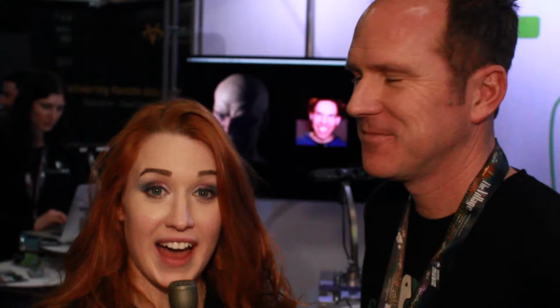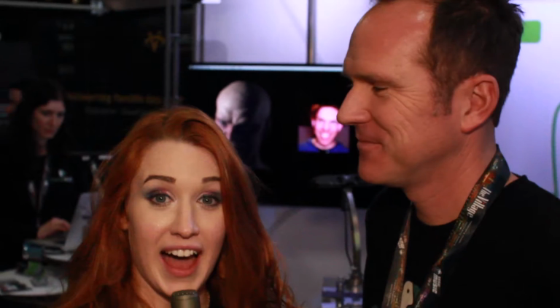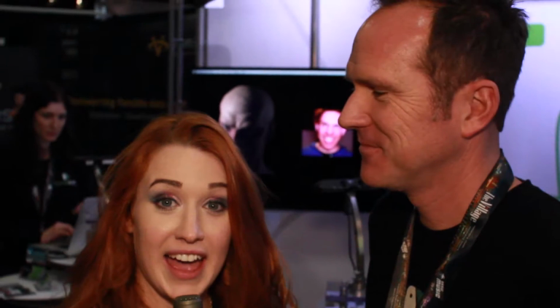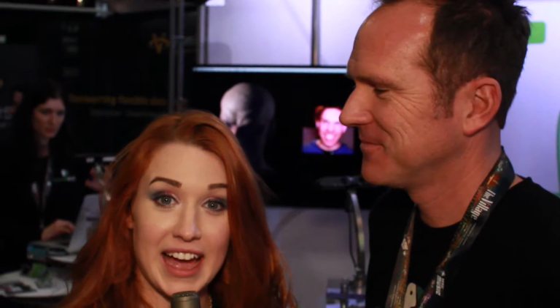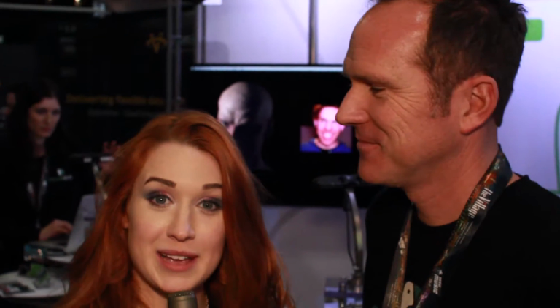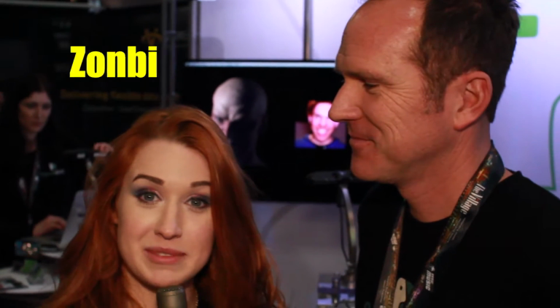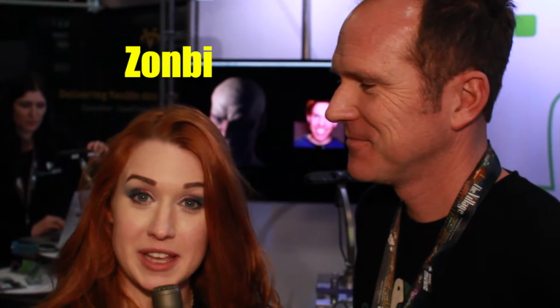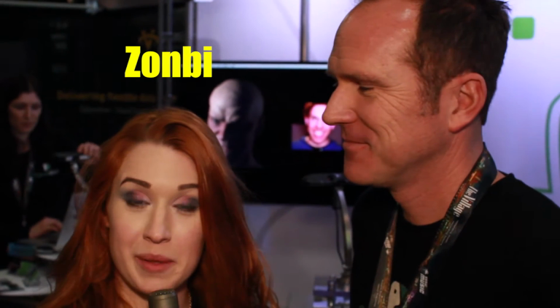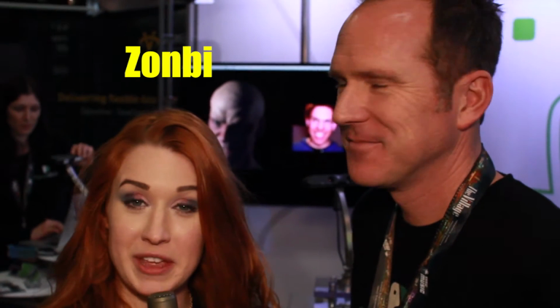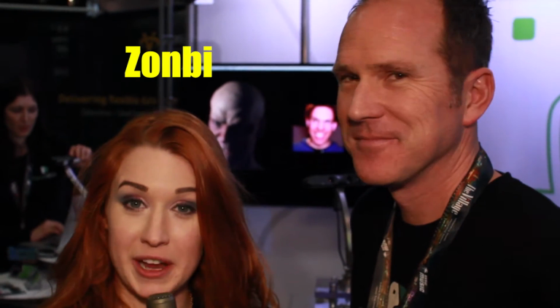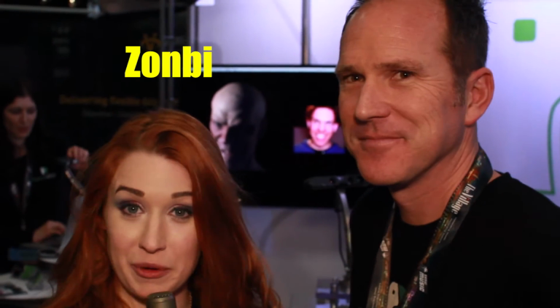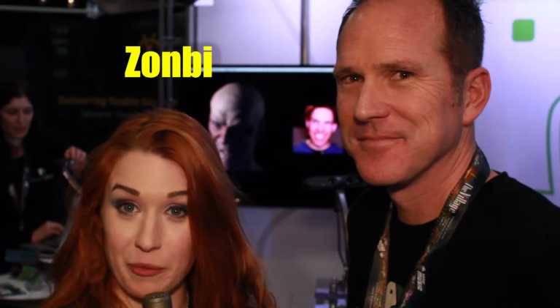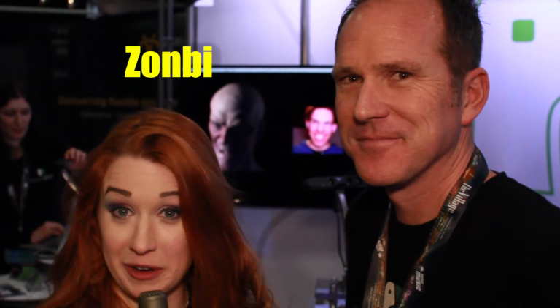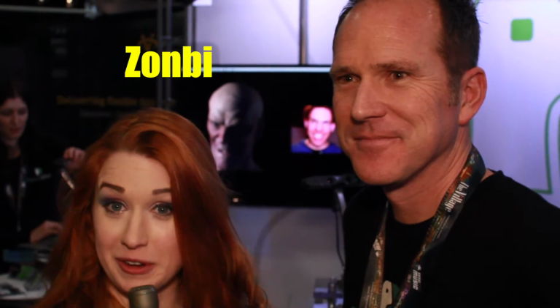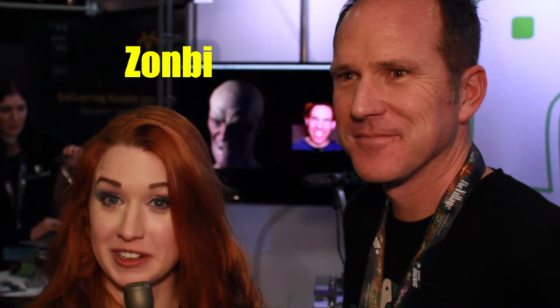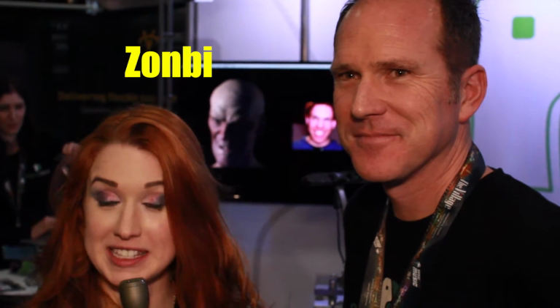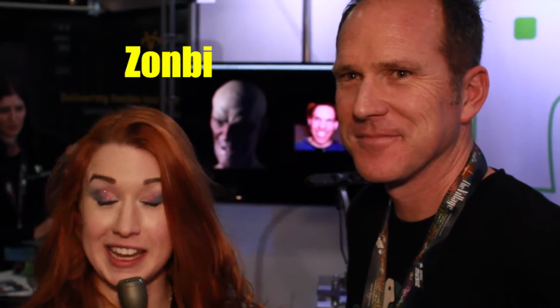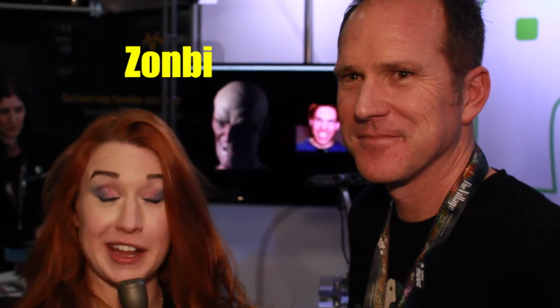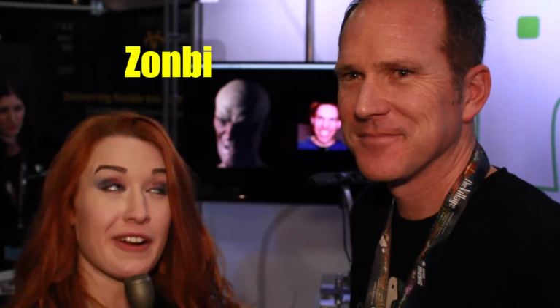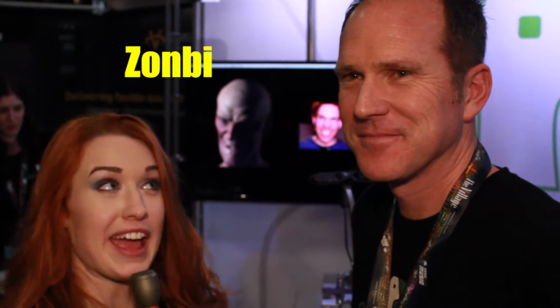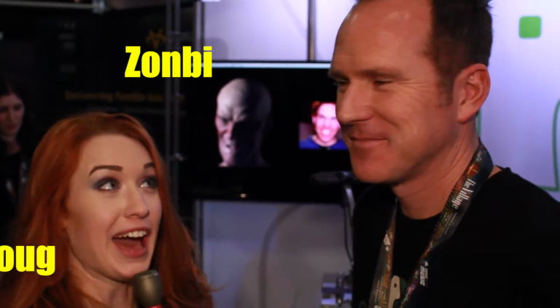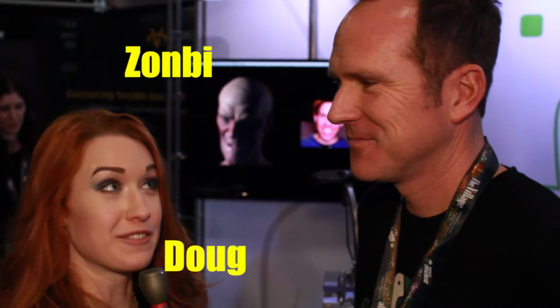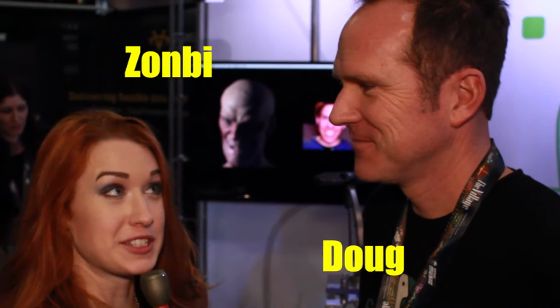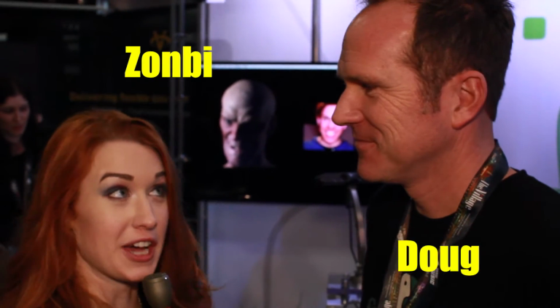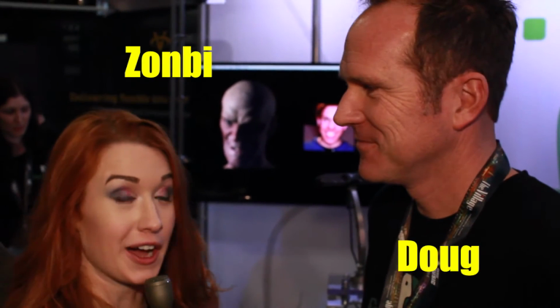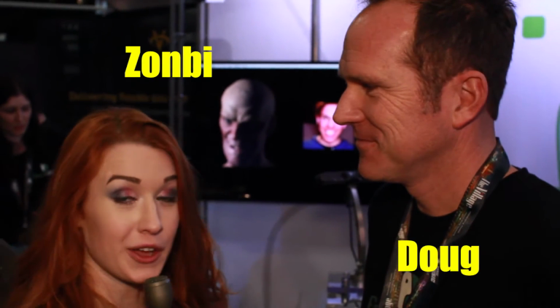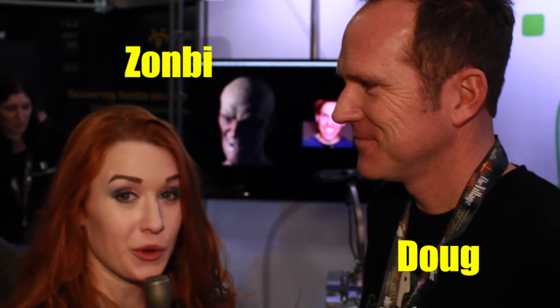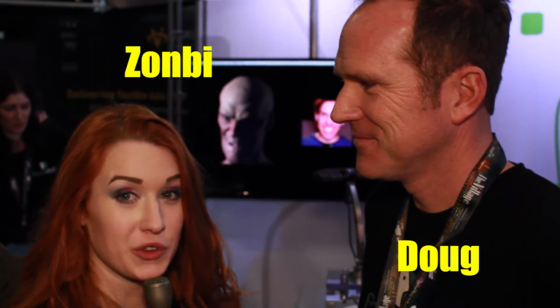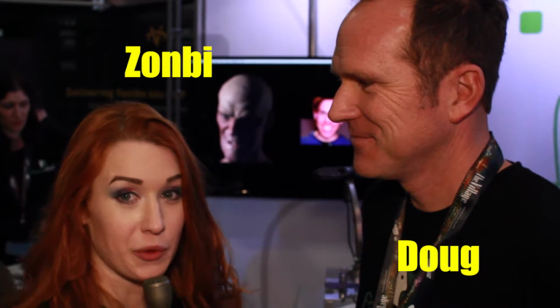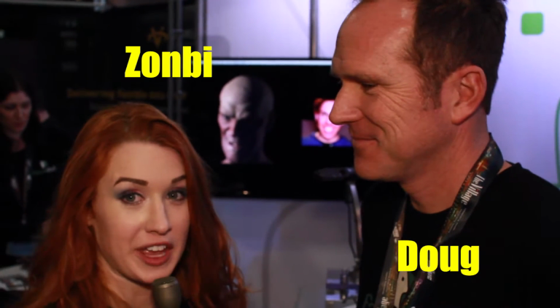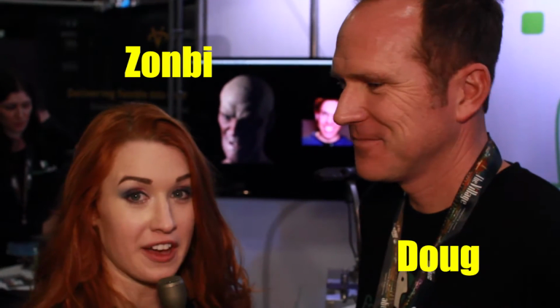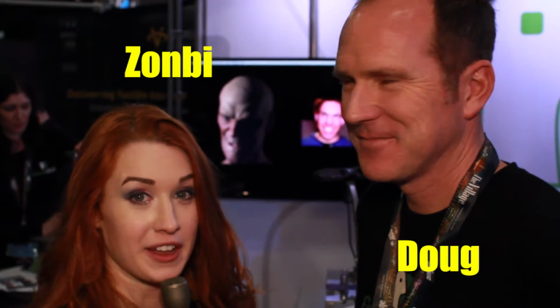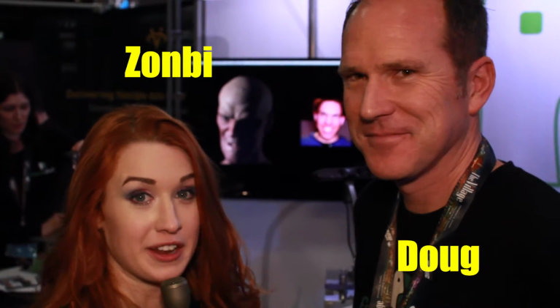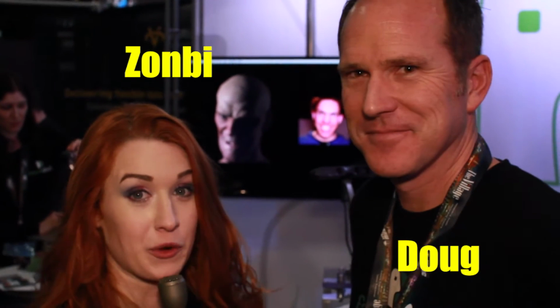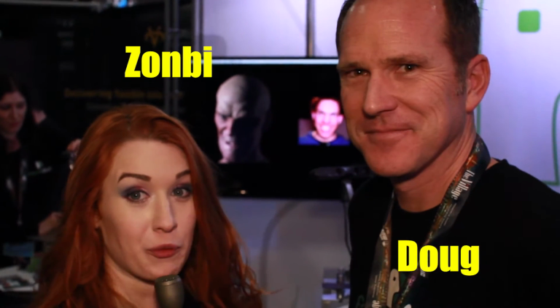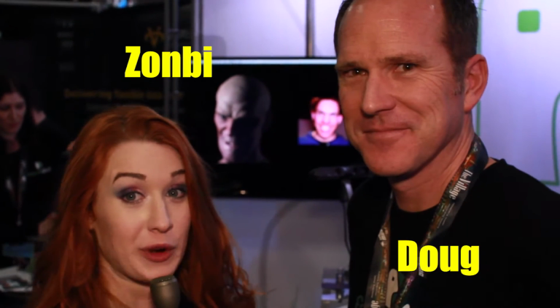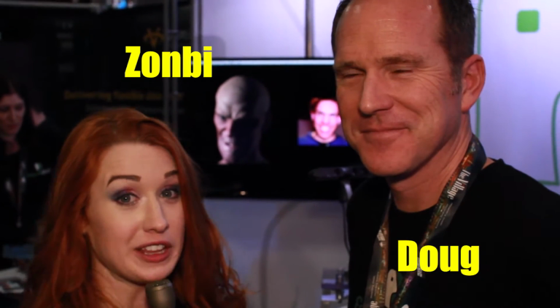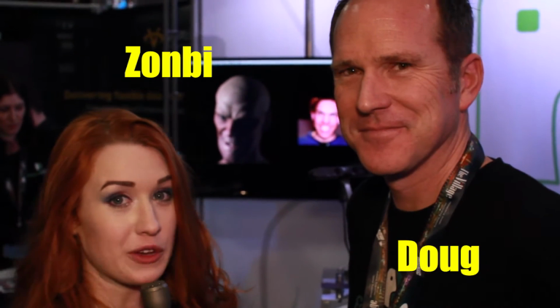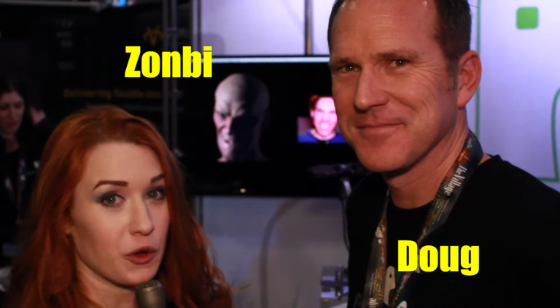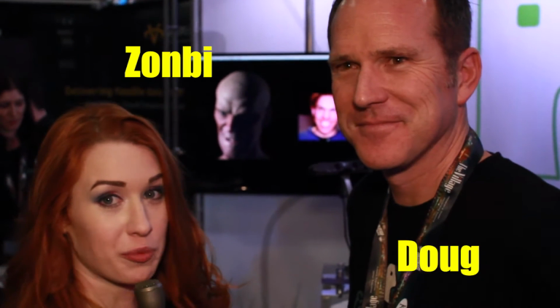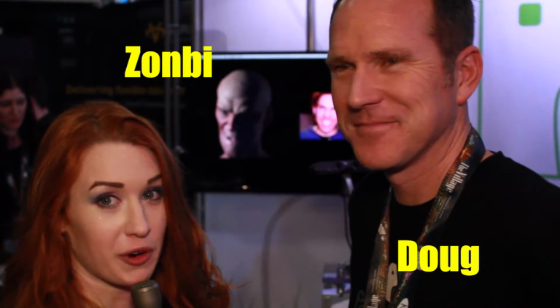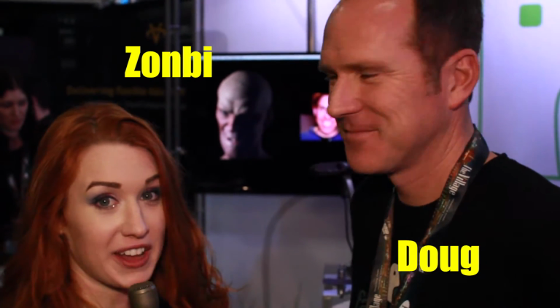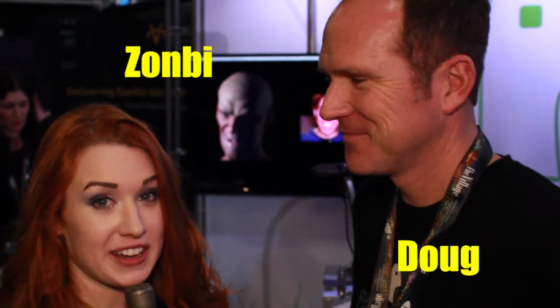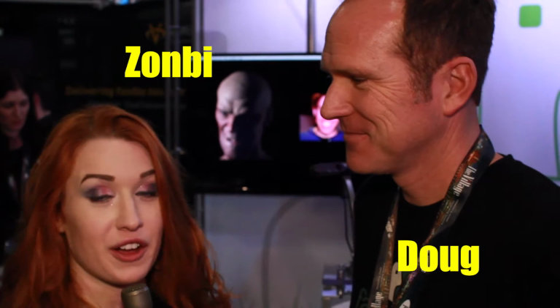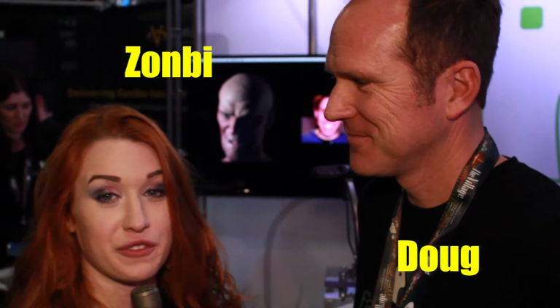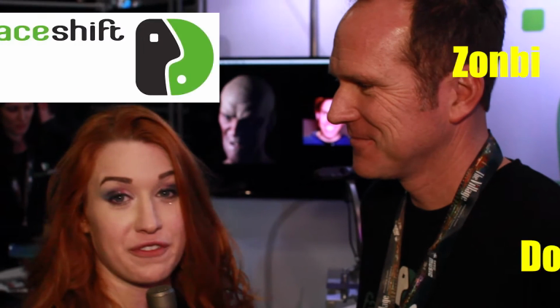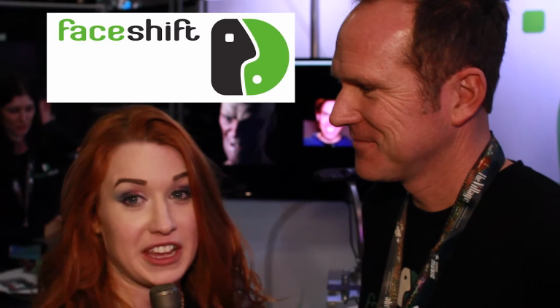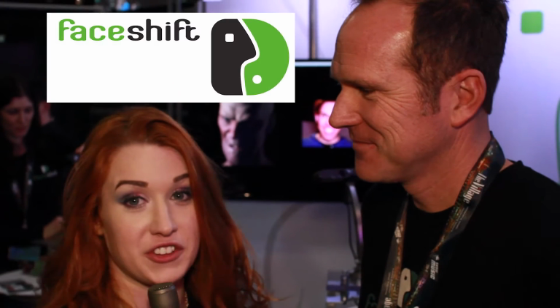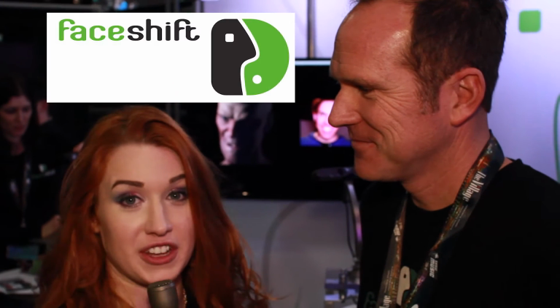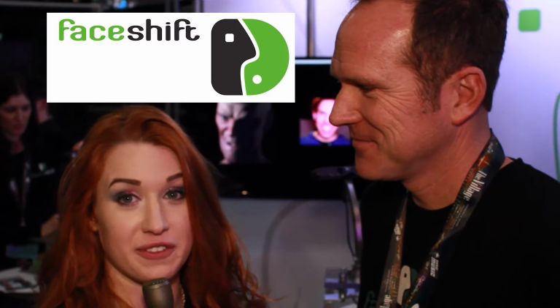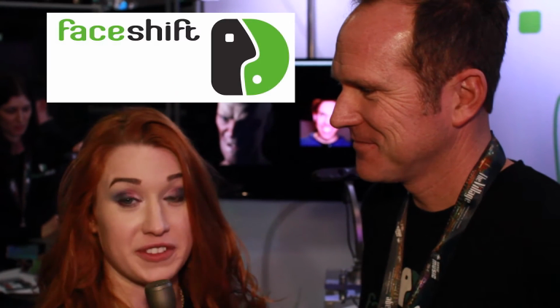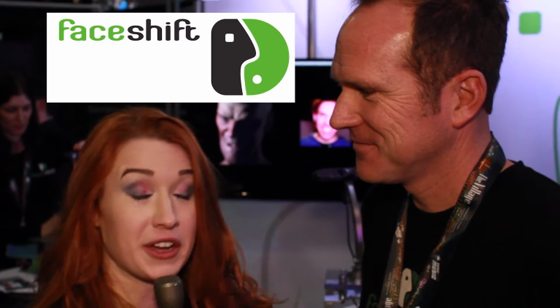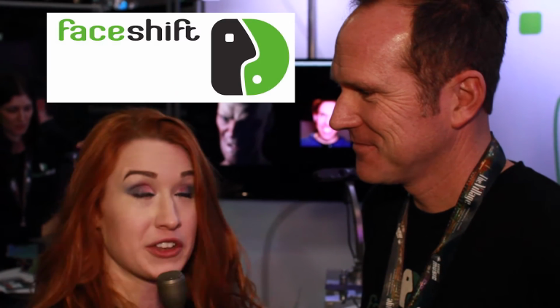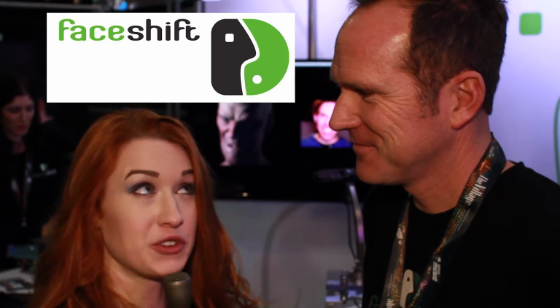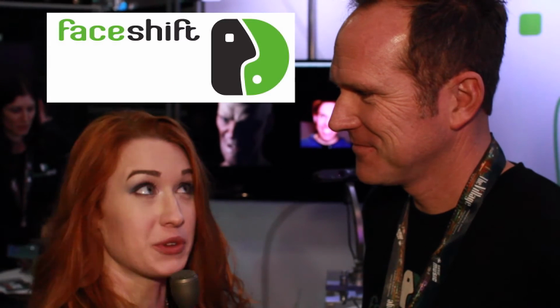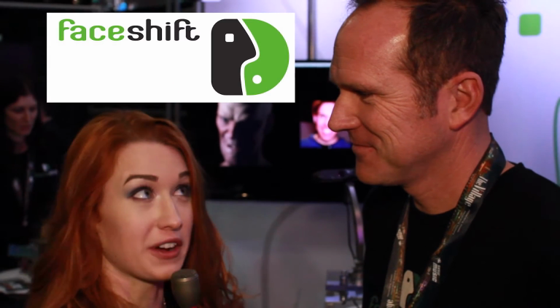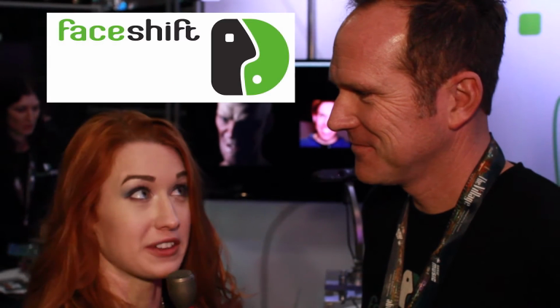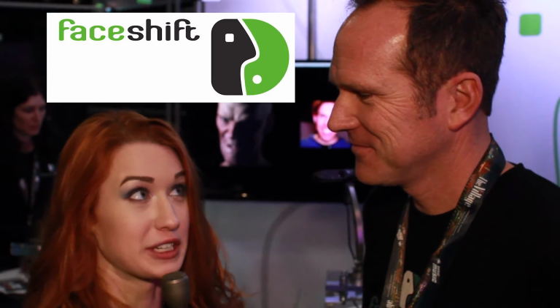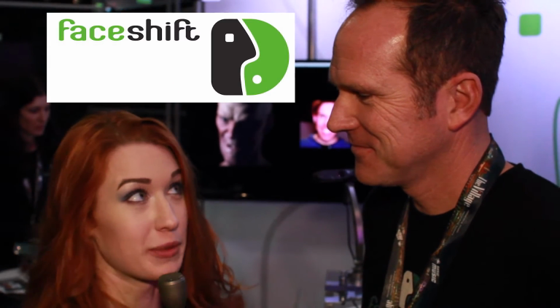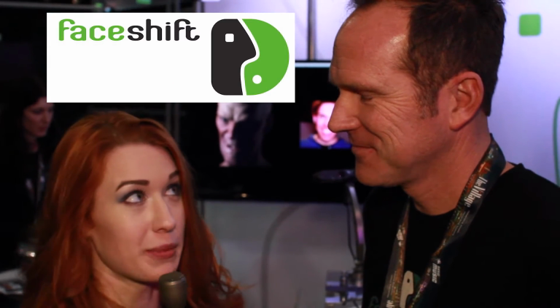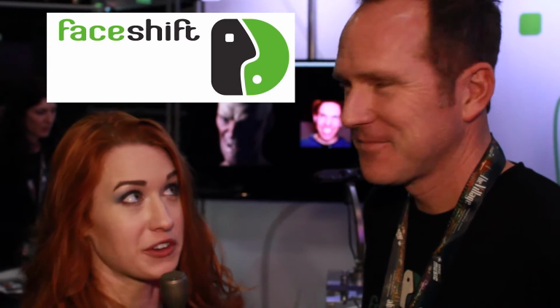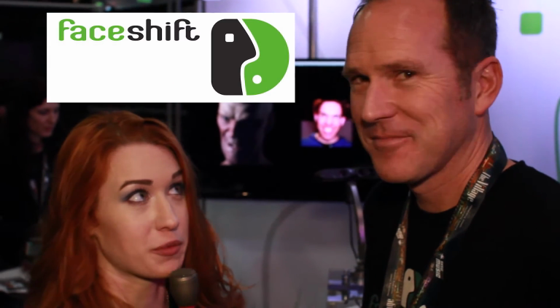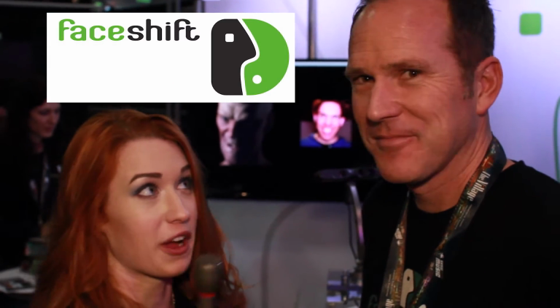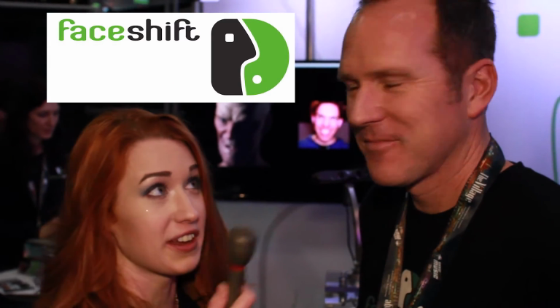Hi, I am Zombie here with Weird Girls and I have Doug who is working on a really cool product called FaceShift. Doug, could you talk a little bit about your product?